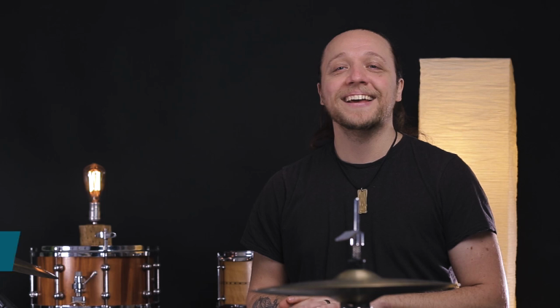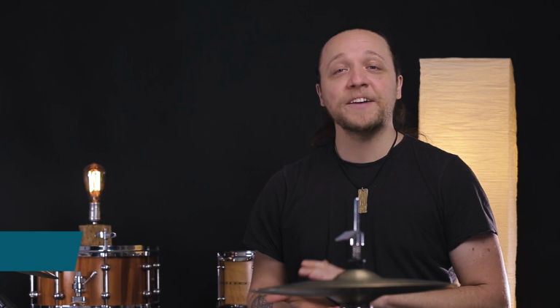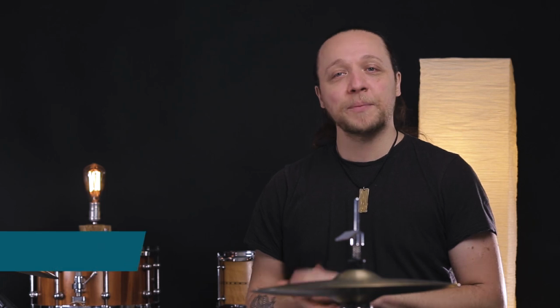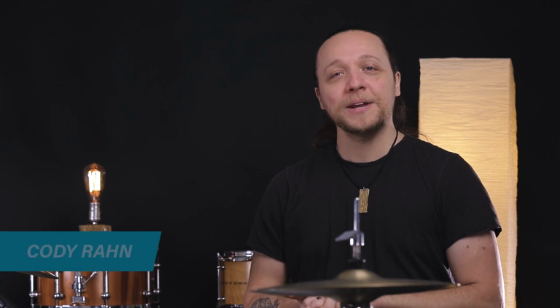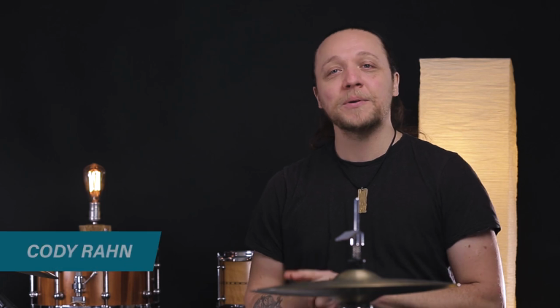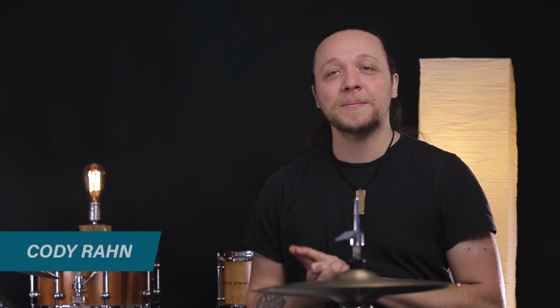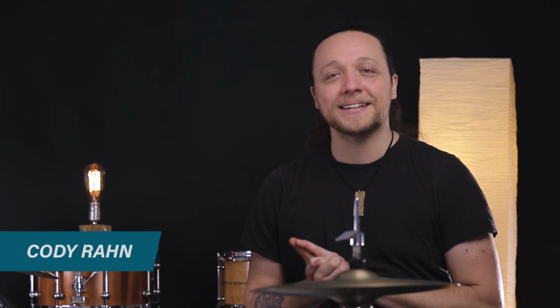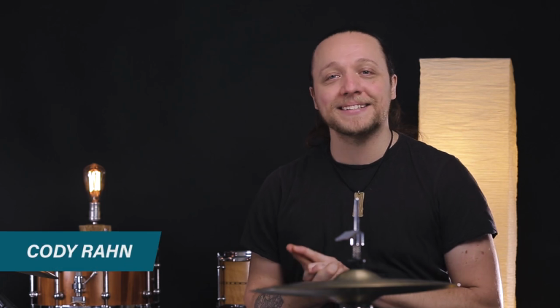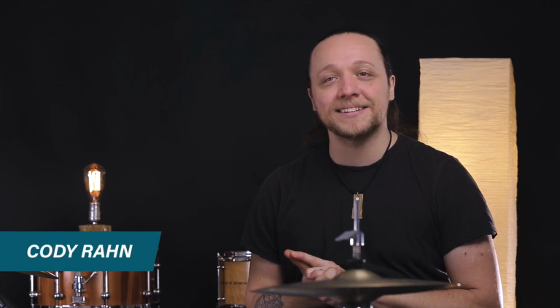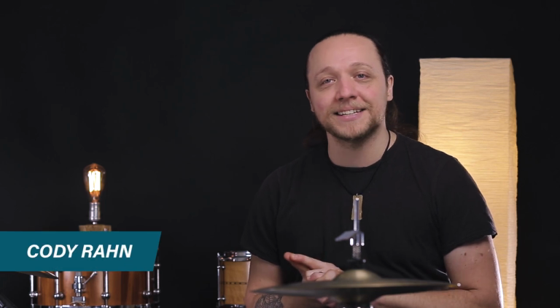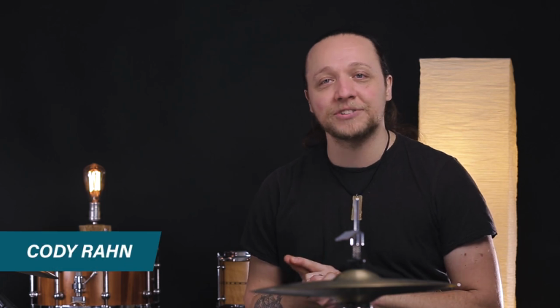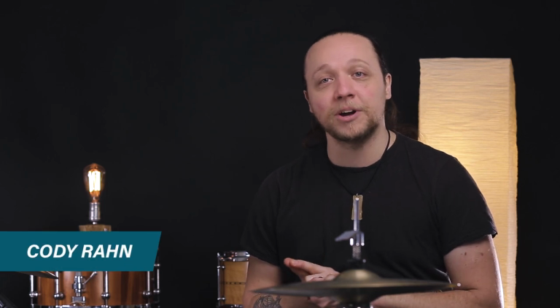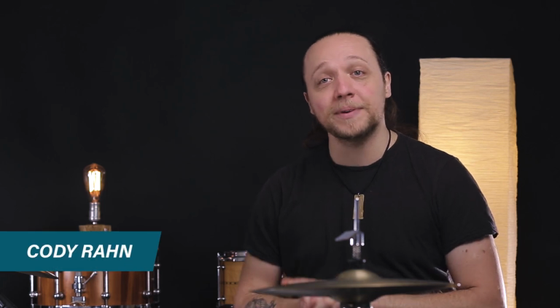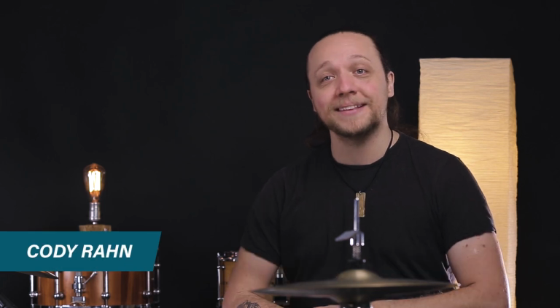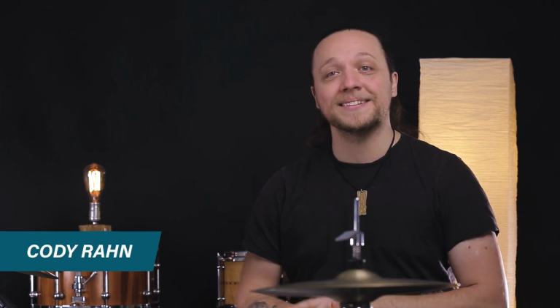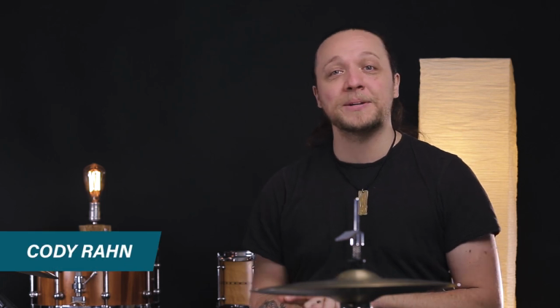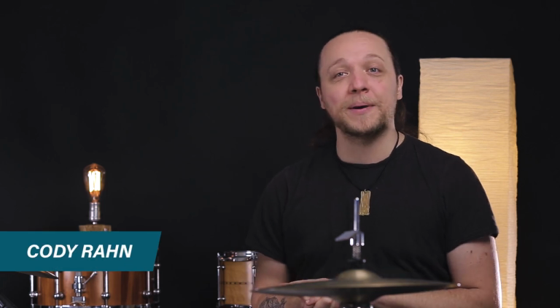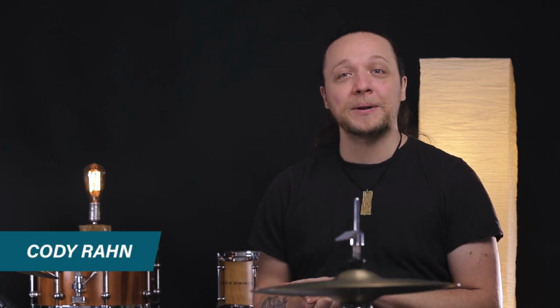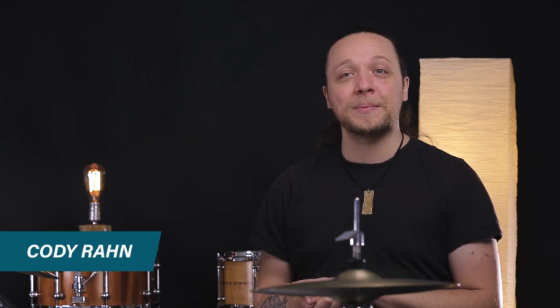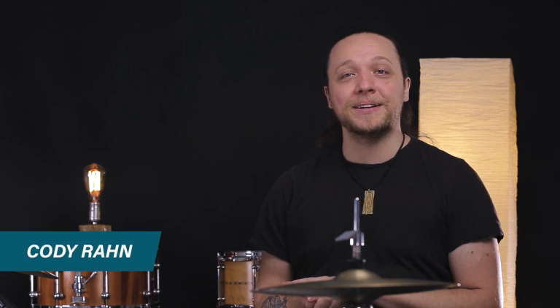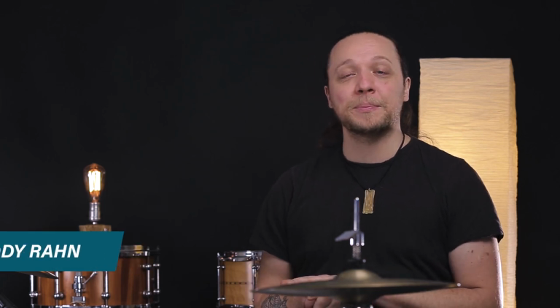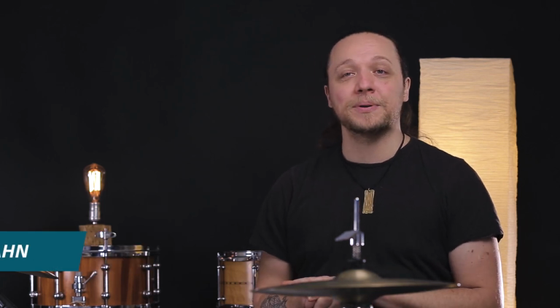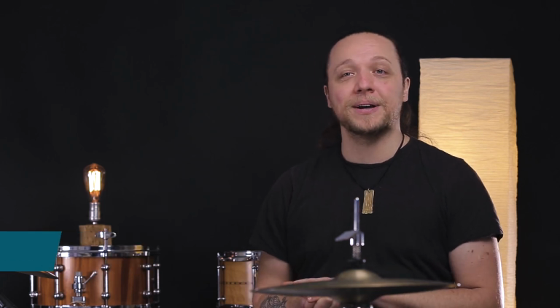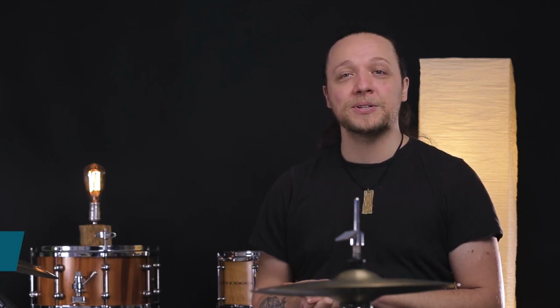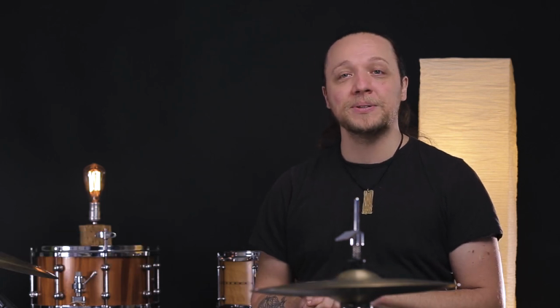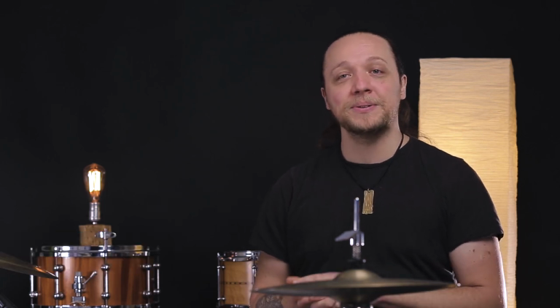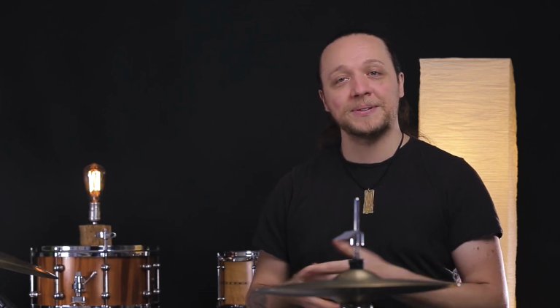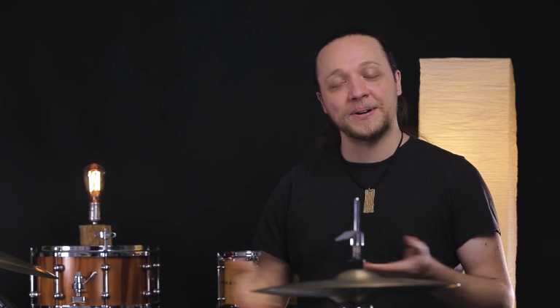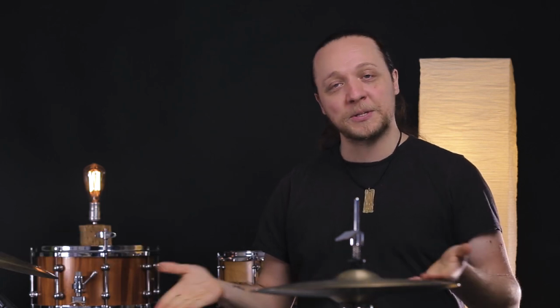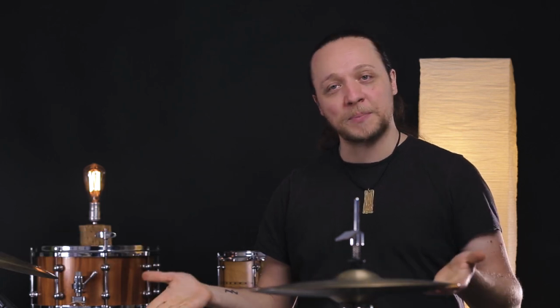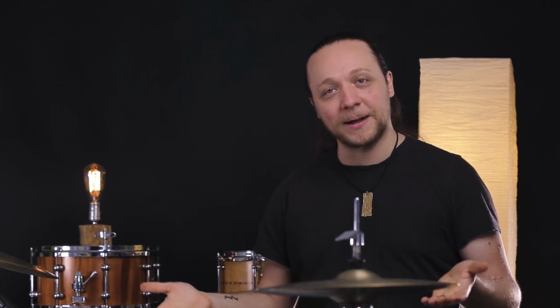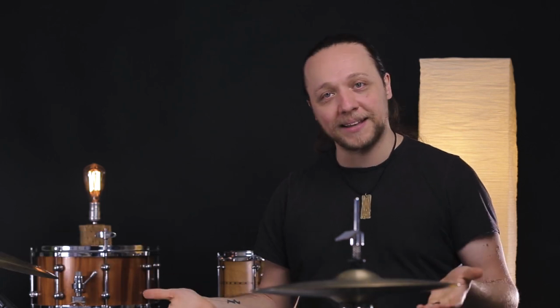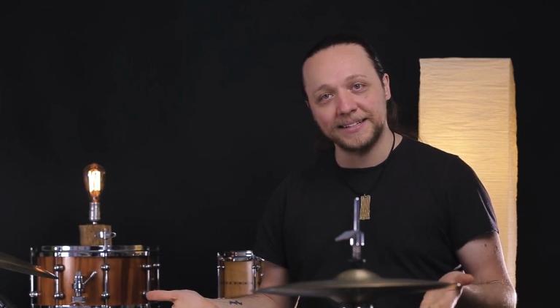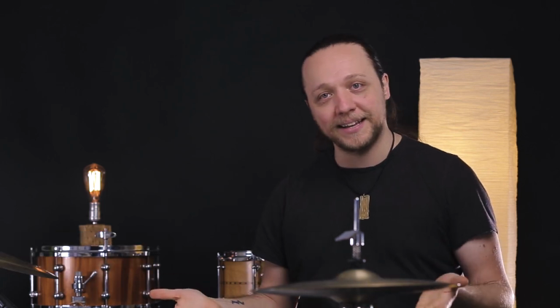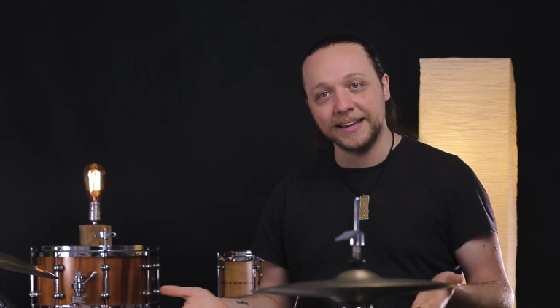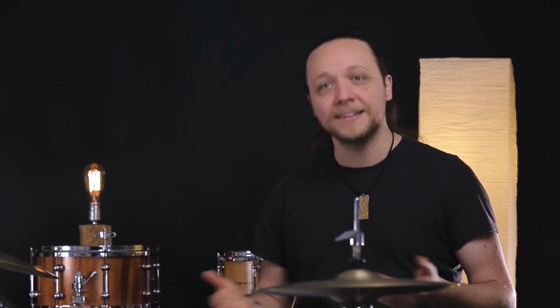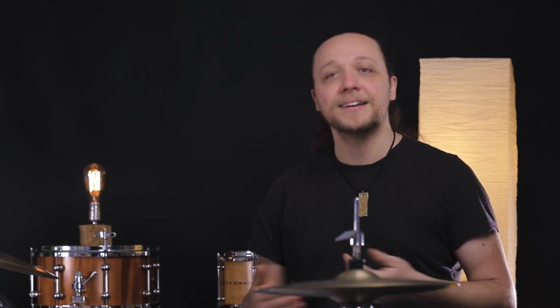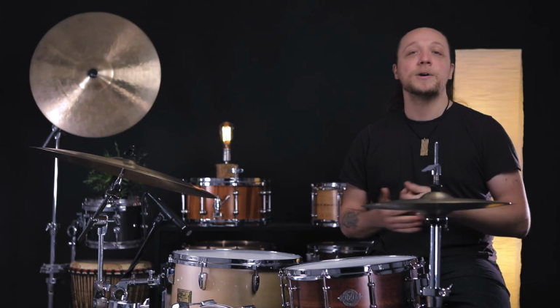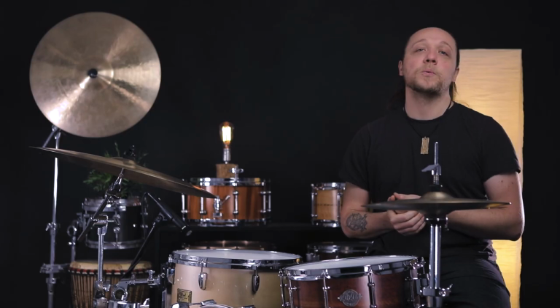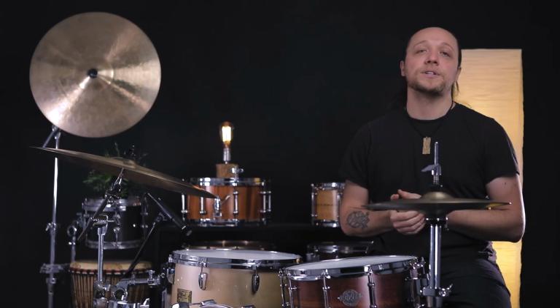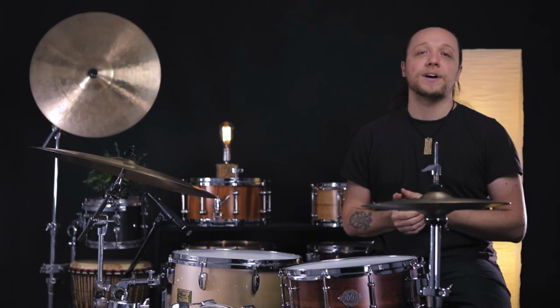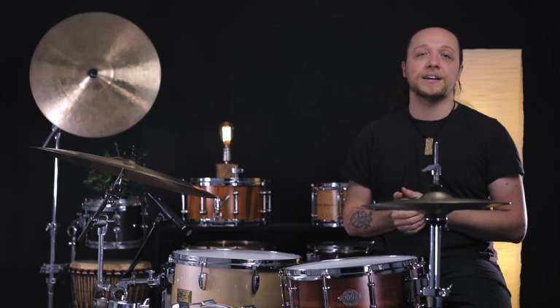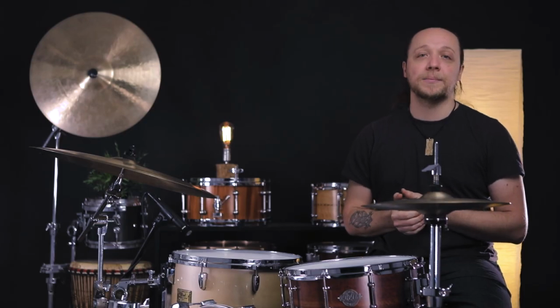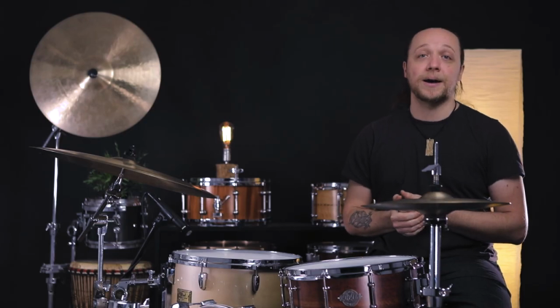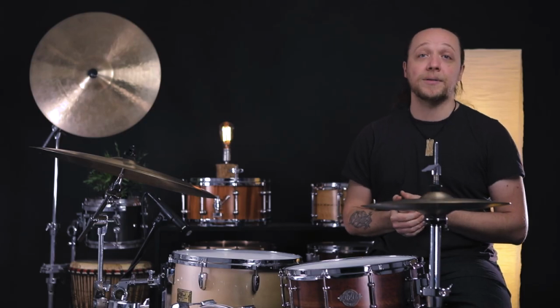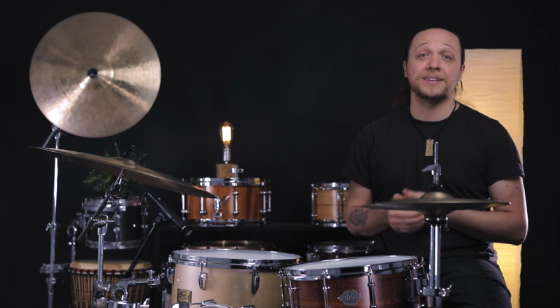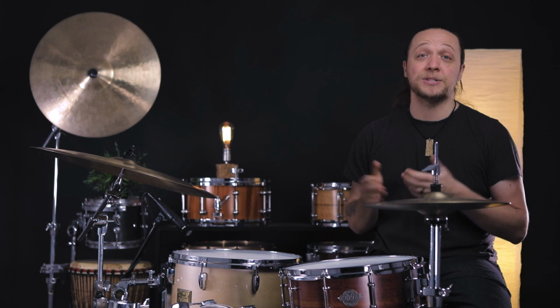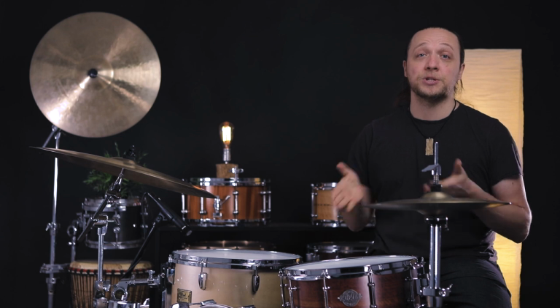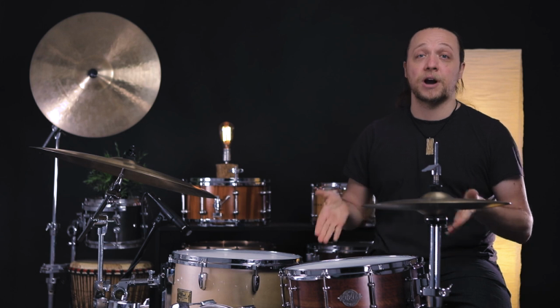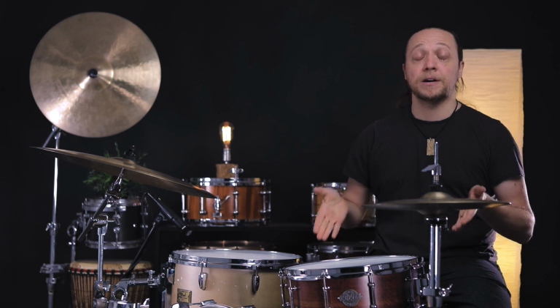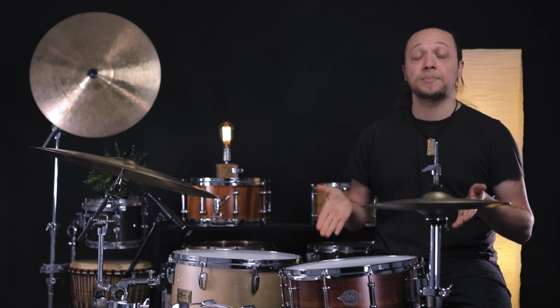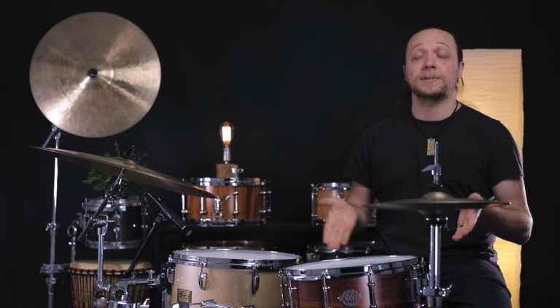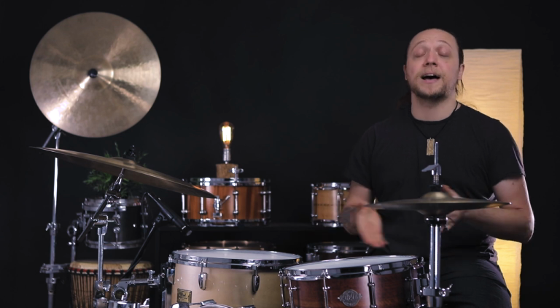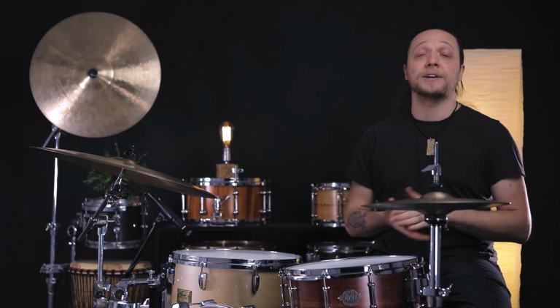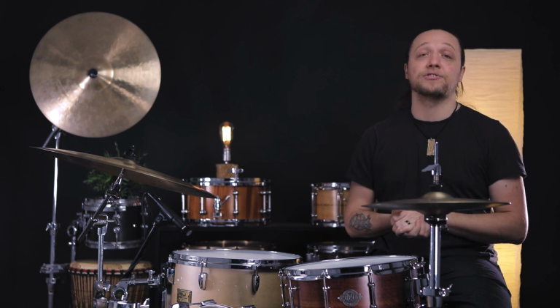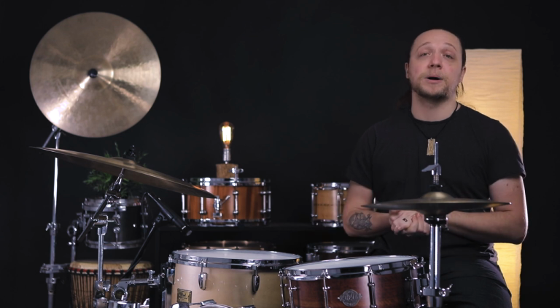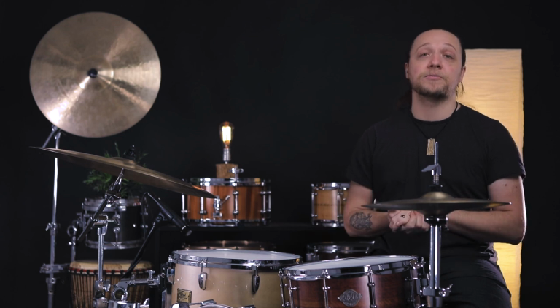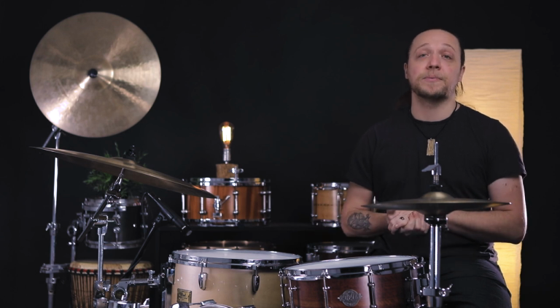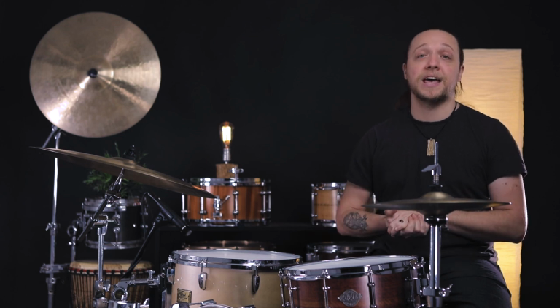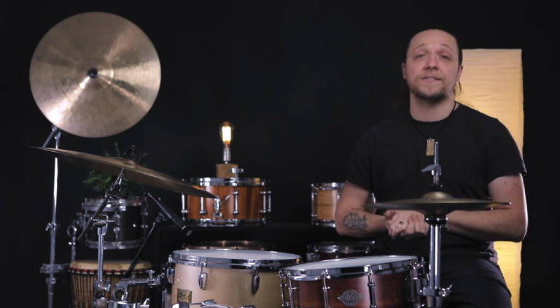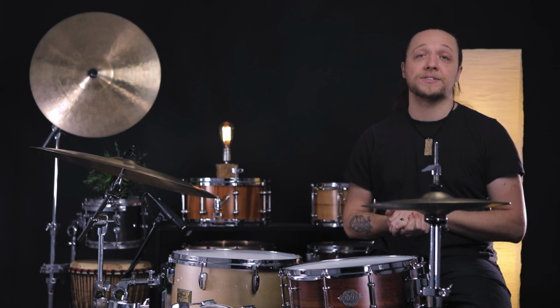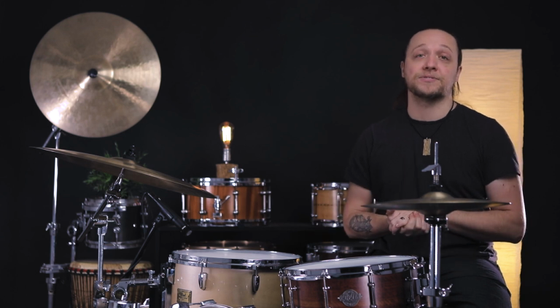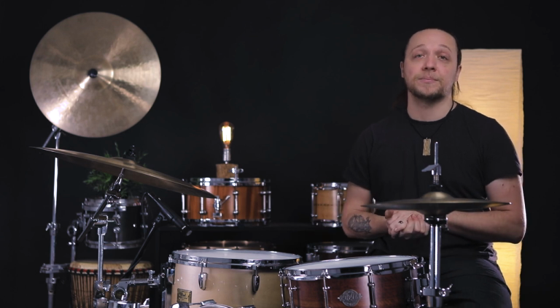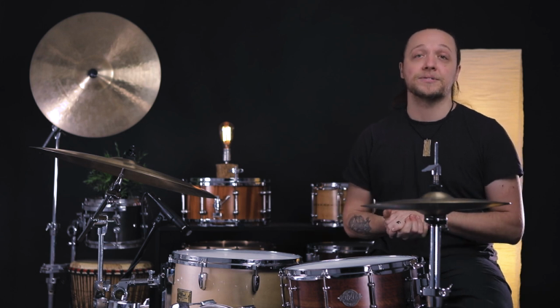Hey everybody, welcome back to Sounds Like a Drum, Caden's independent media production — Snare Spotlight Day. We're talking about this Jarrah Ply drum from Evitz Drums.